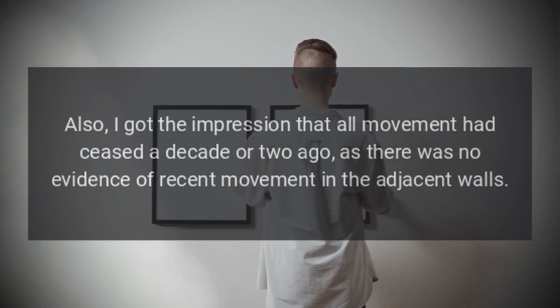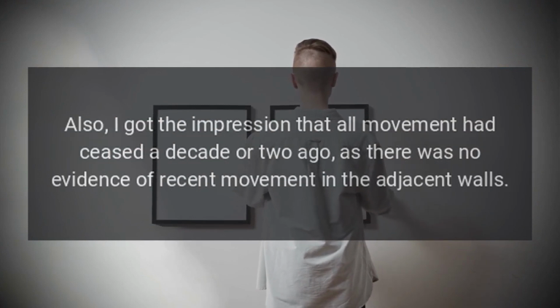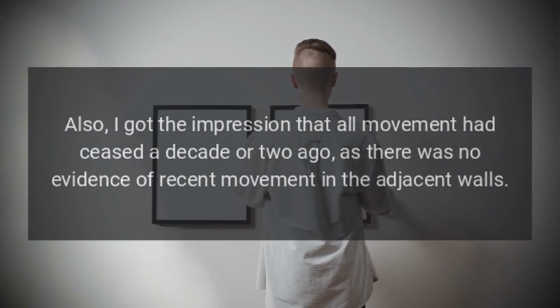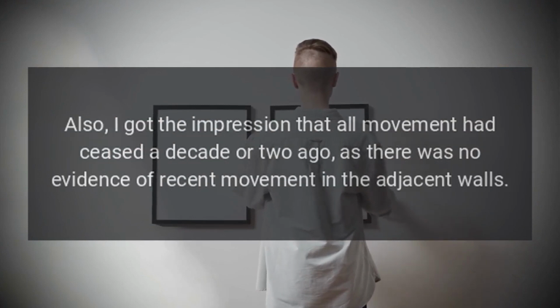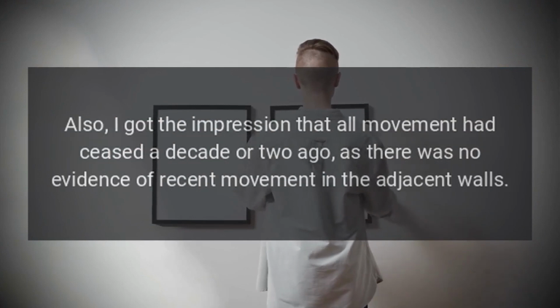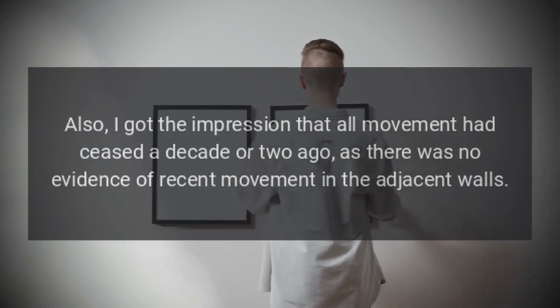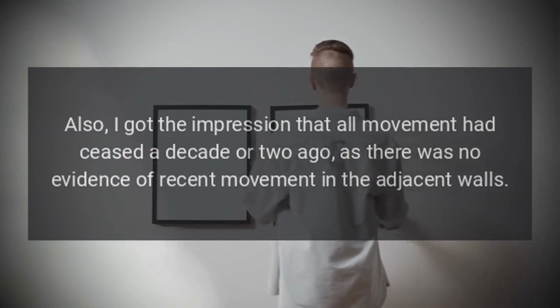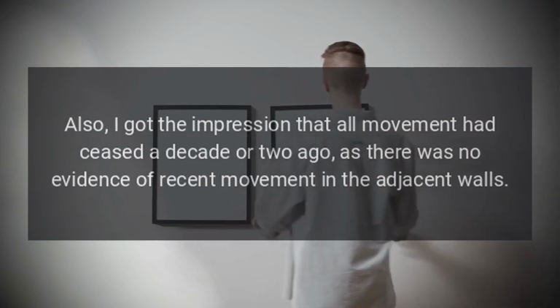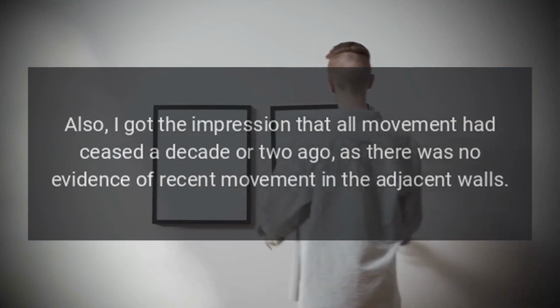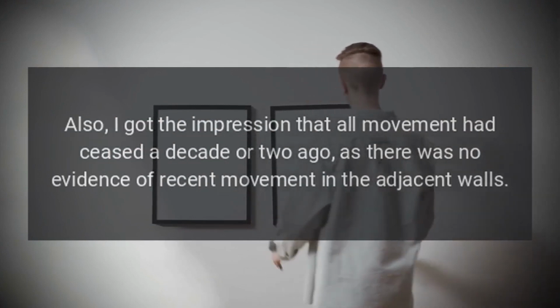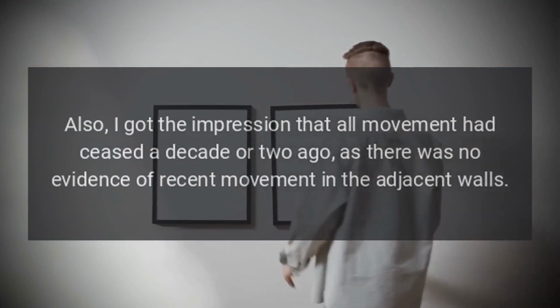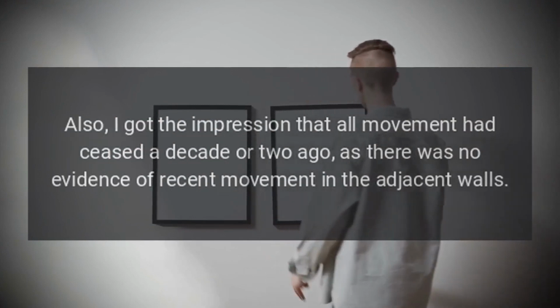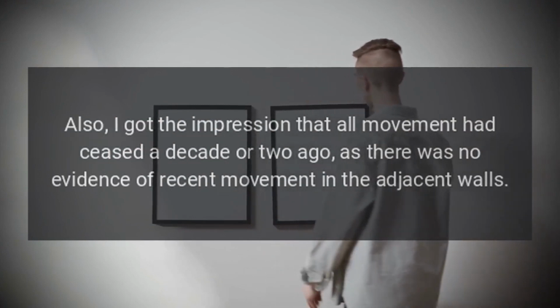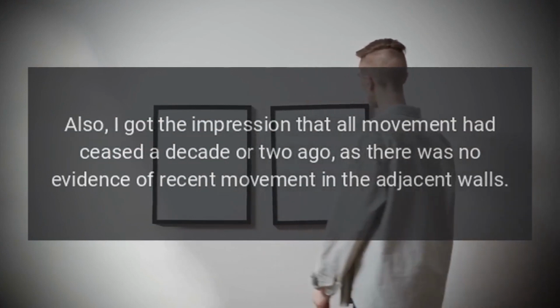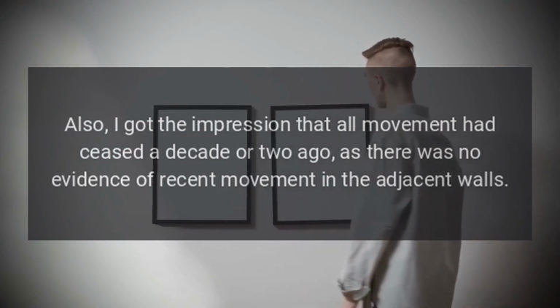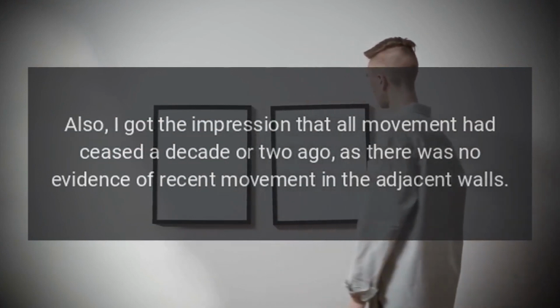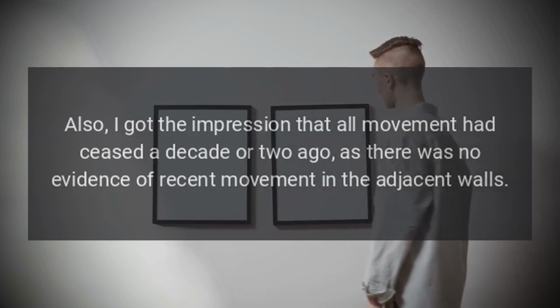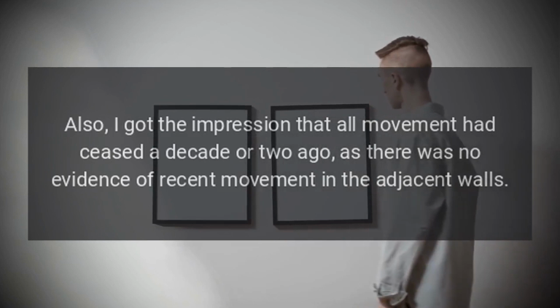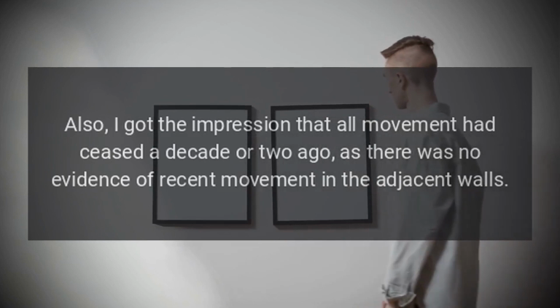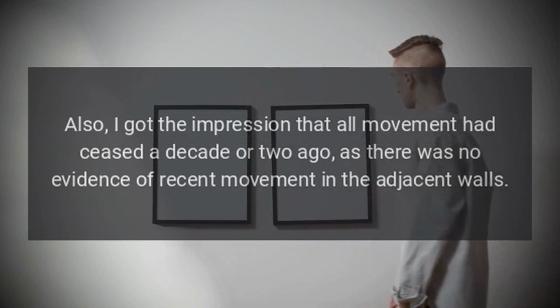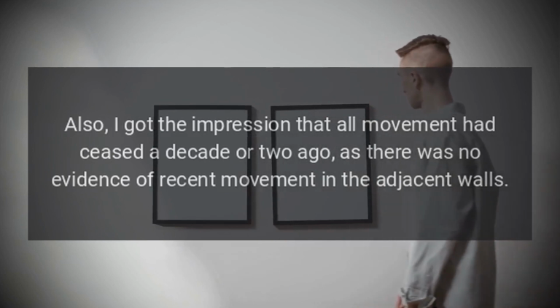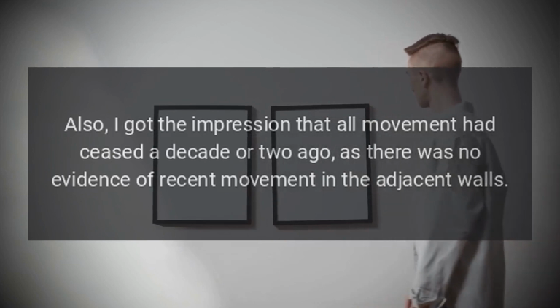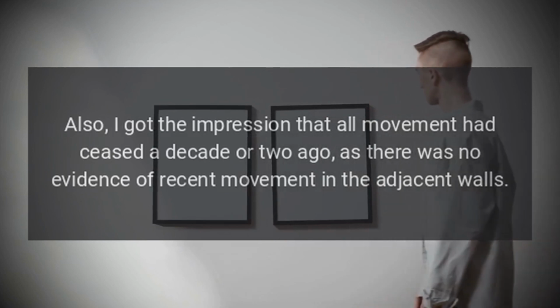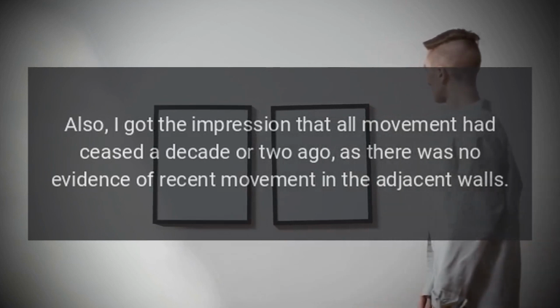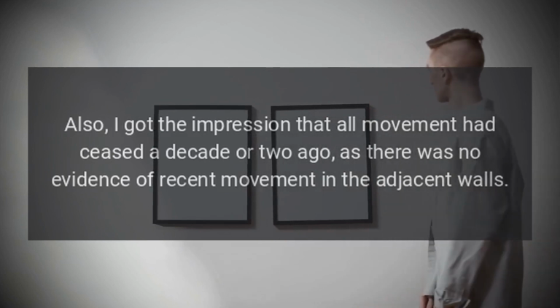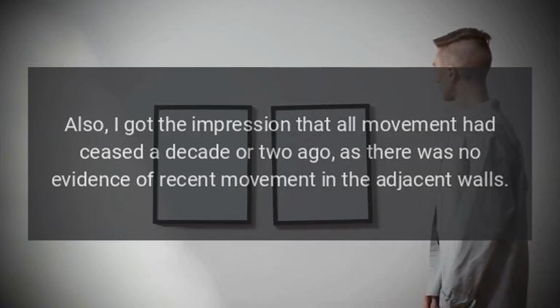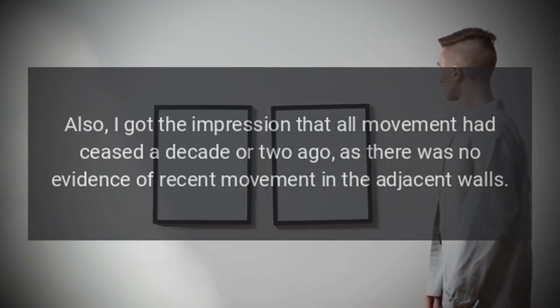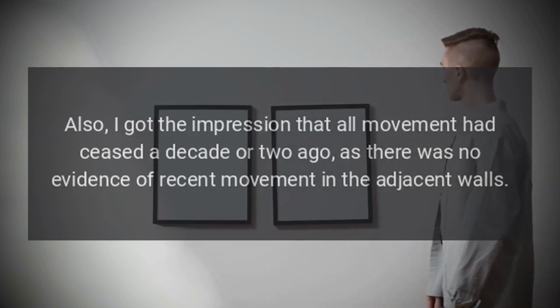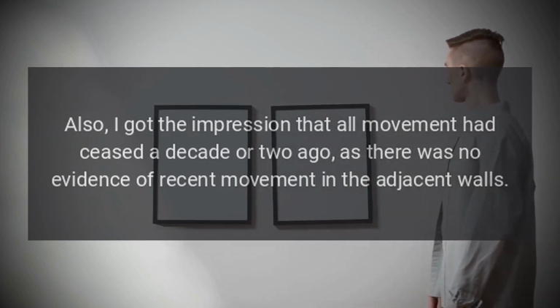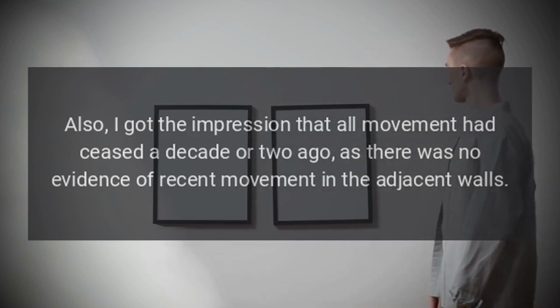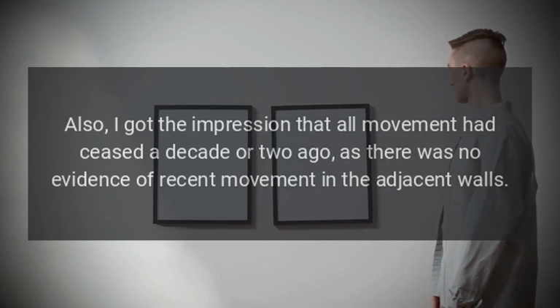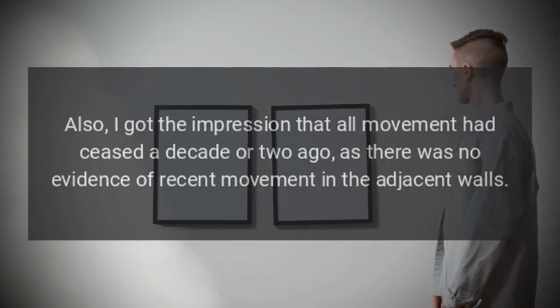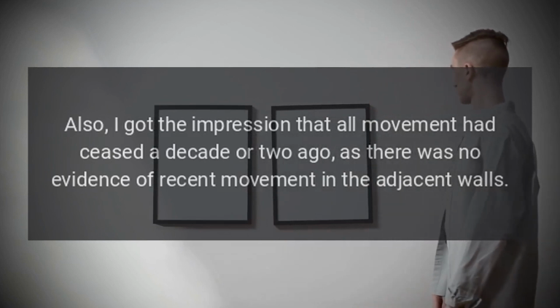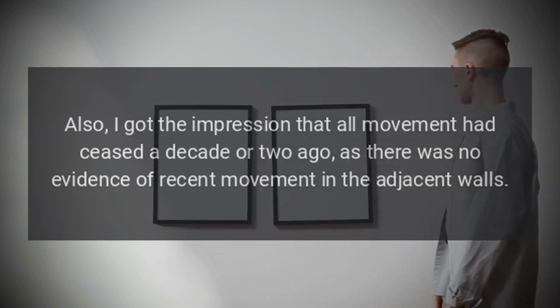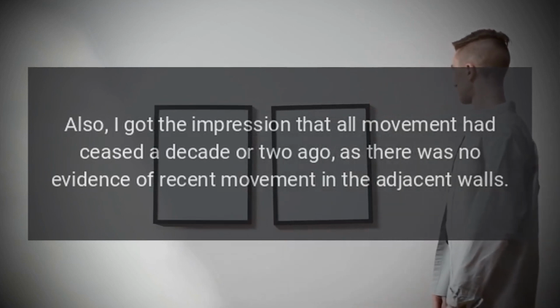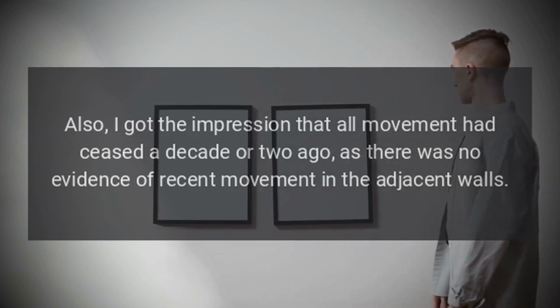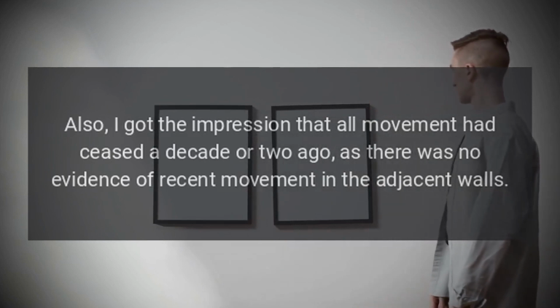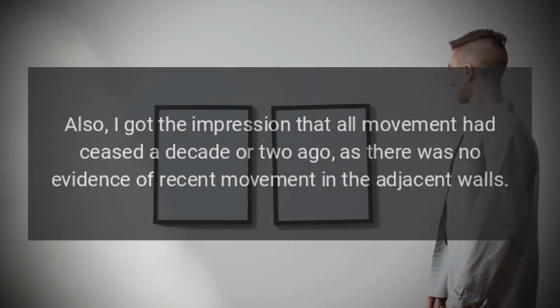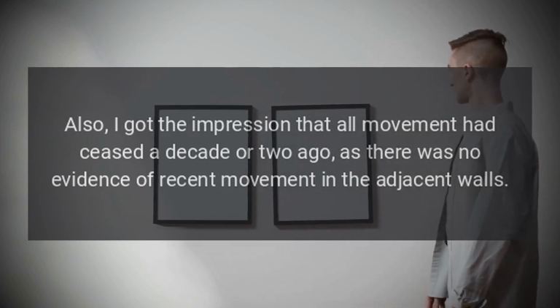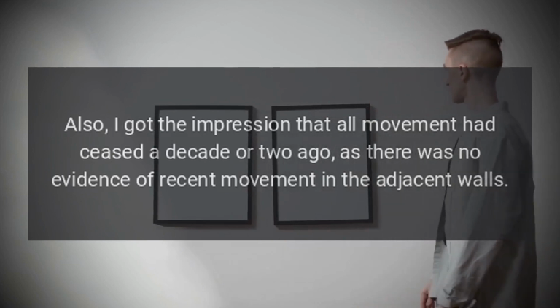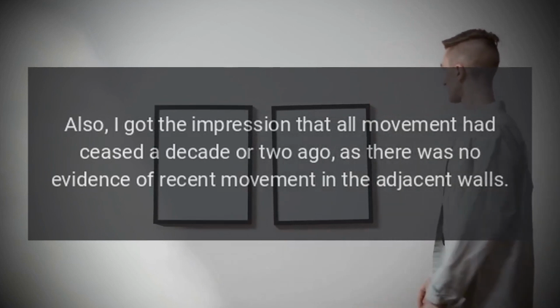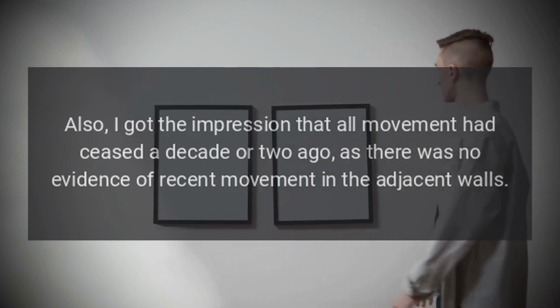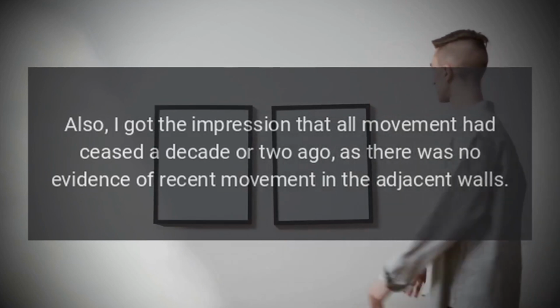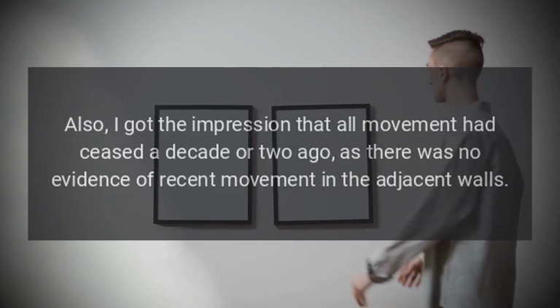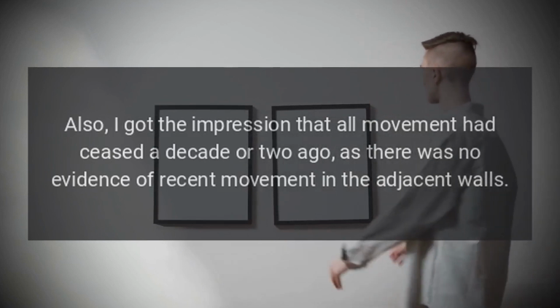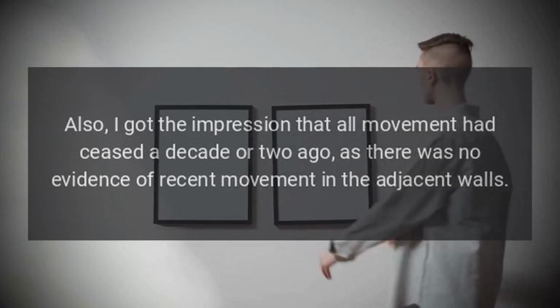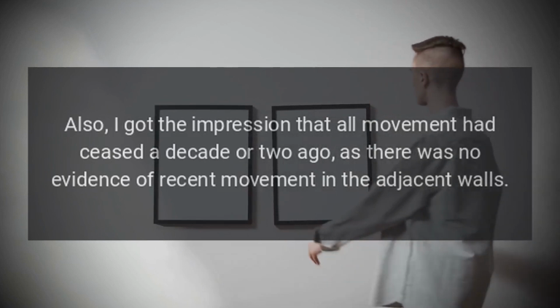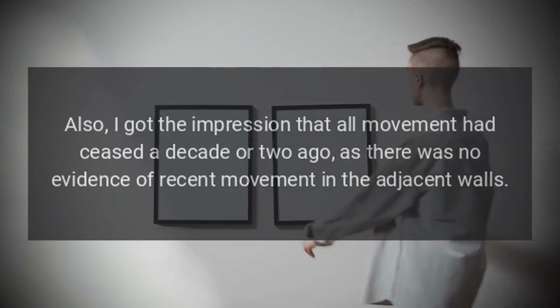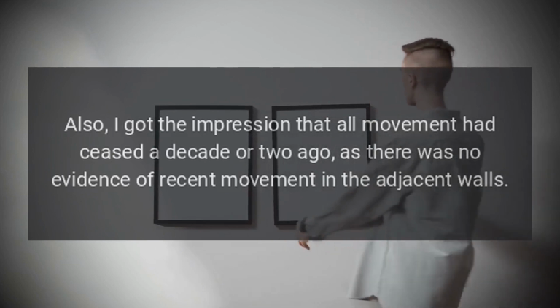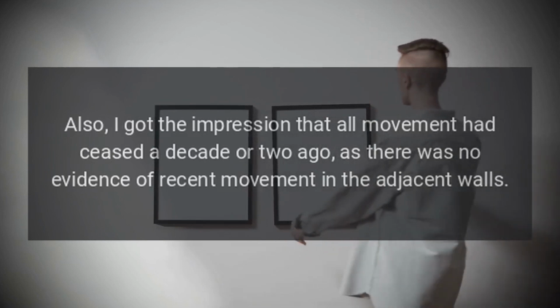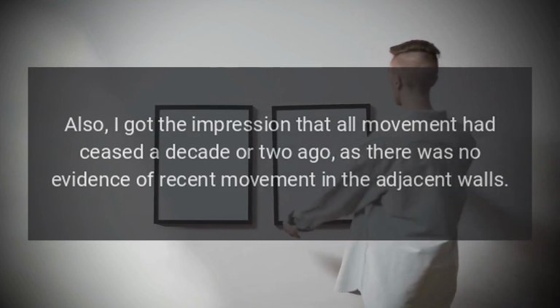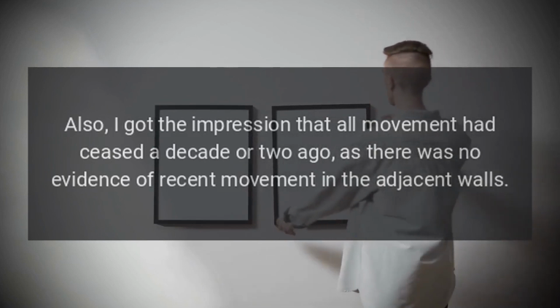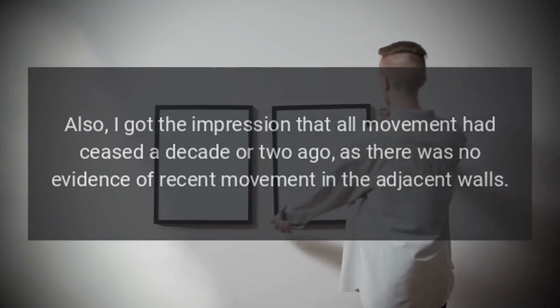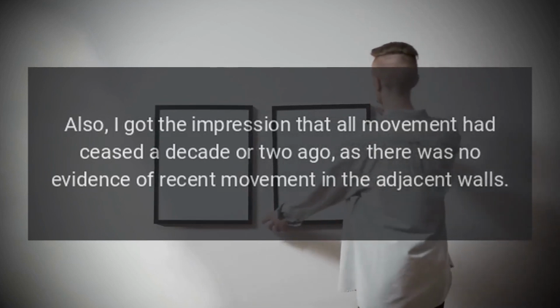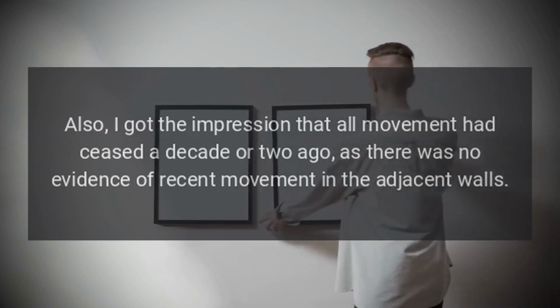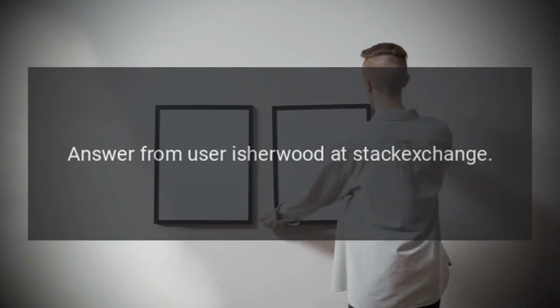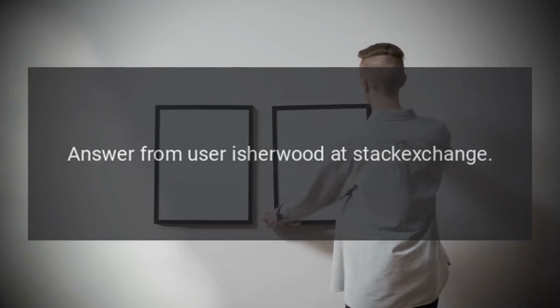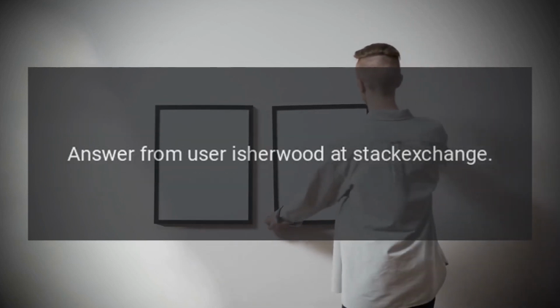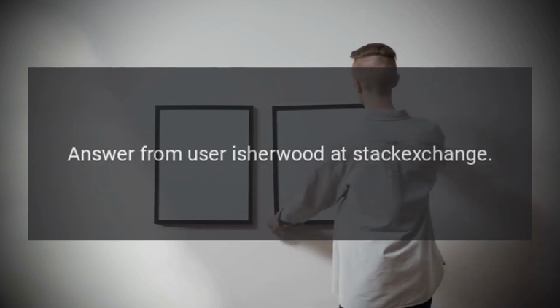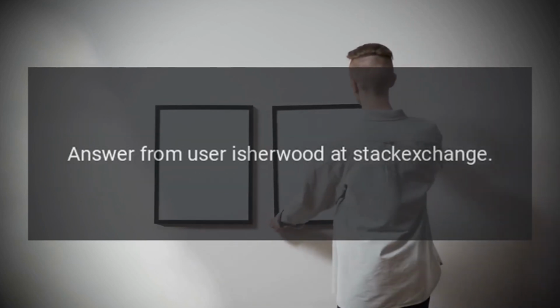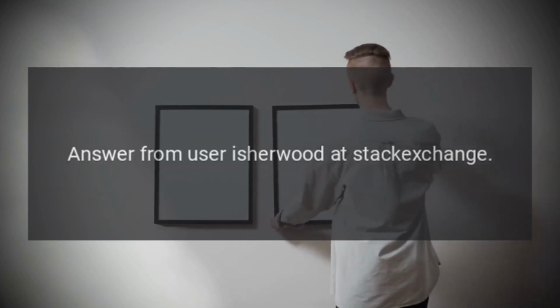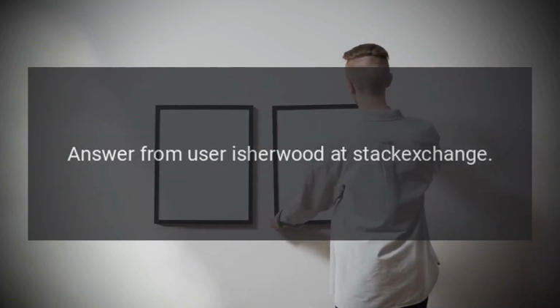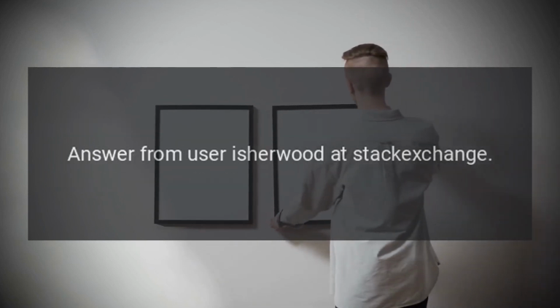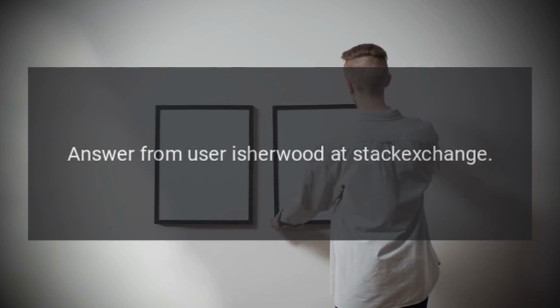Also, I got the impression that all movement had ceased a decade or two ago, as there was no evidence of recent movement in the adjacent walls. Answer from user isherwood at Stack Exchange.